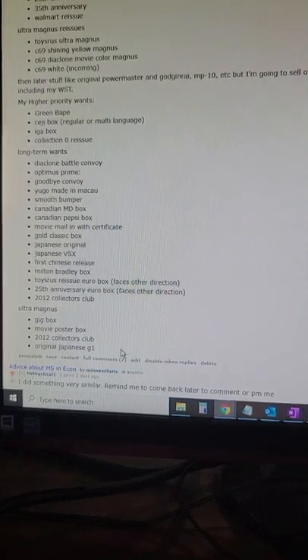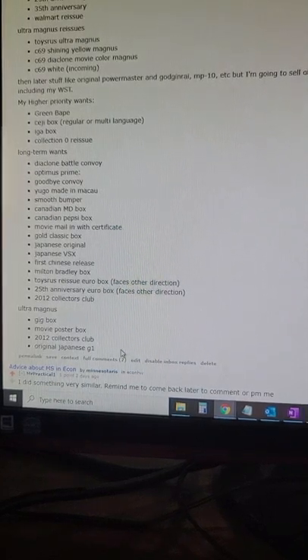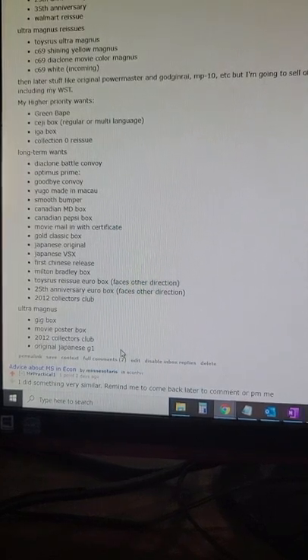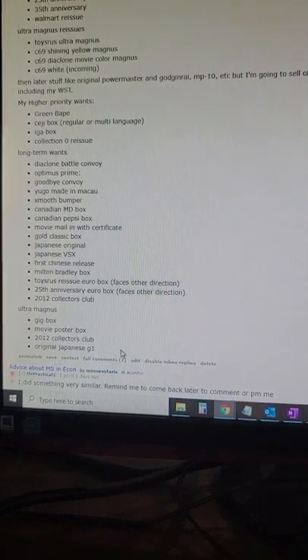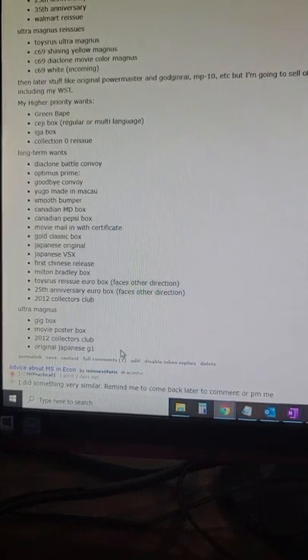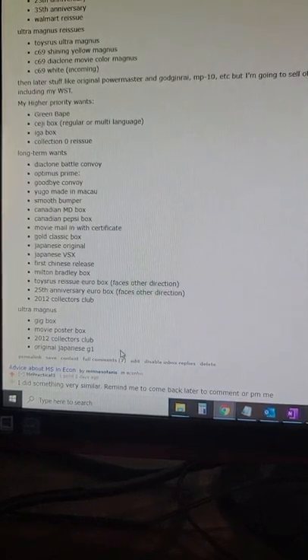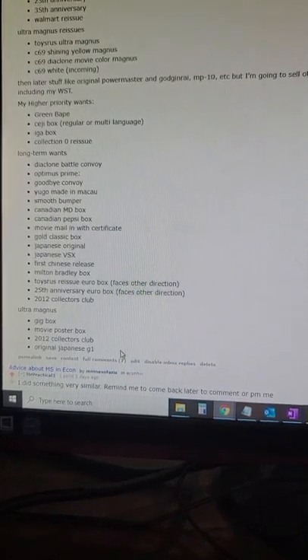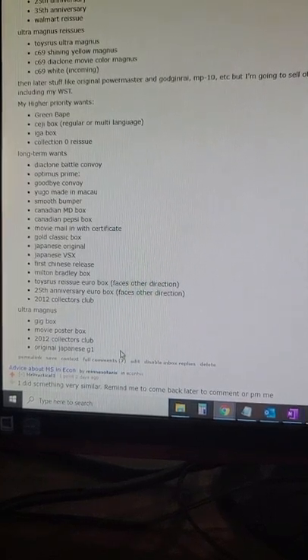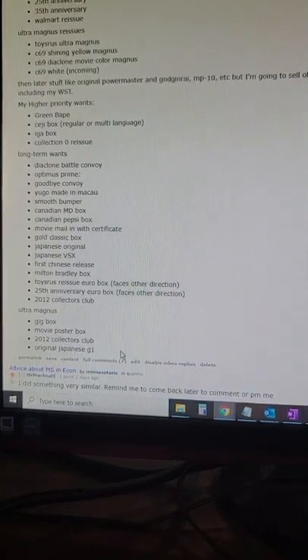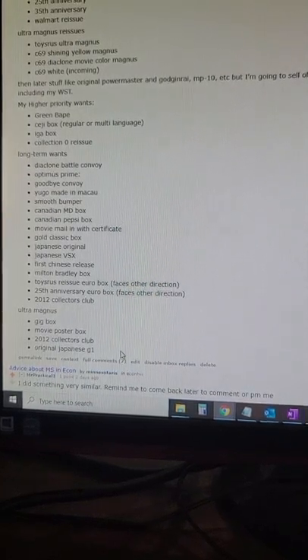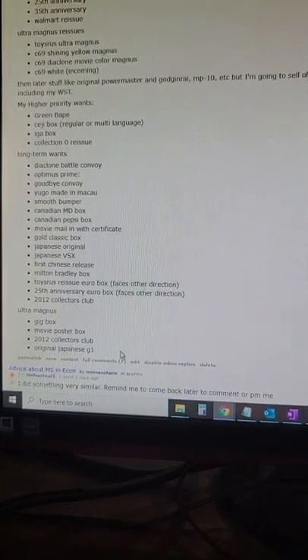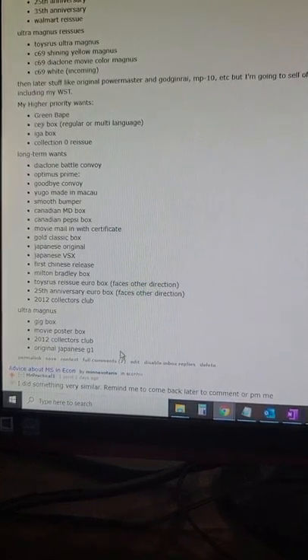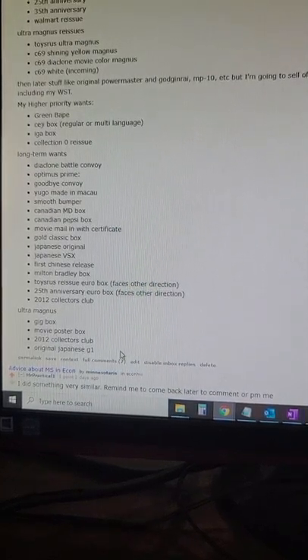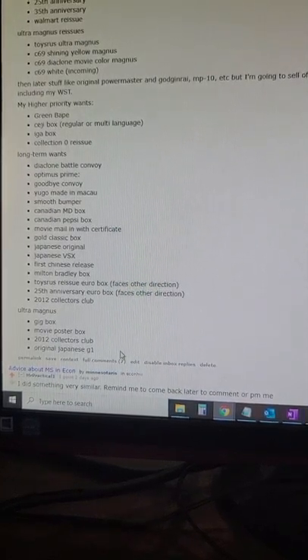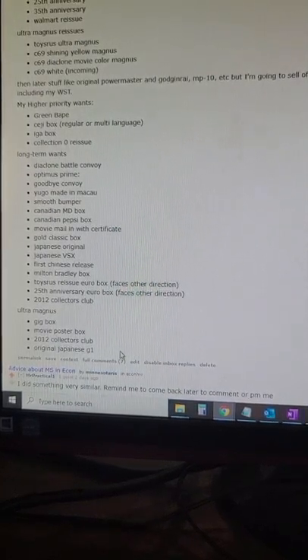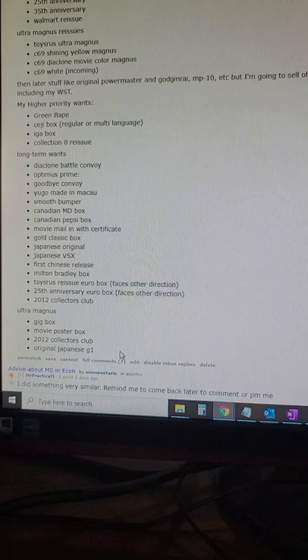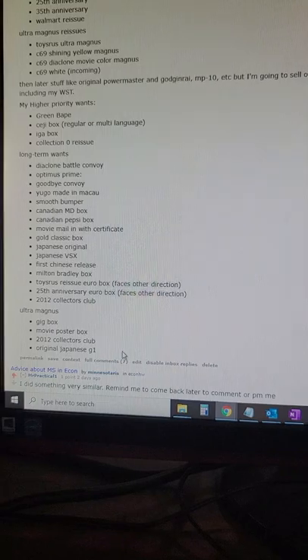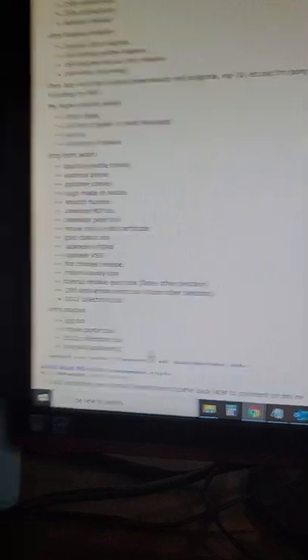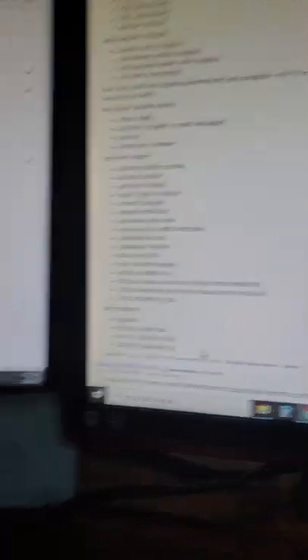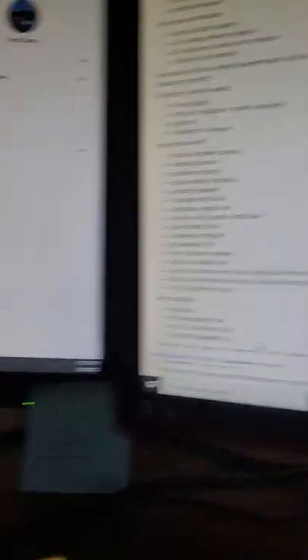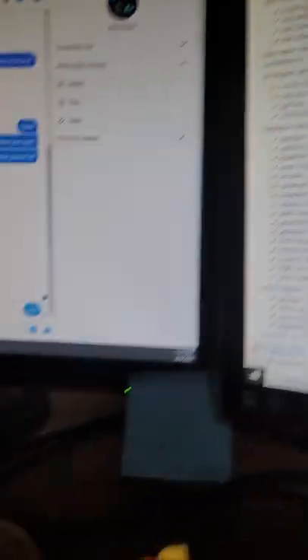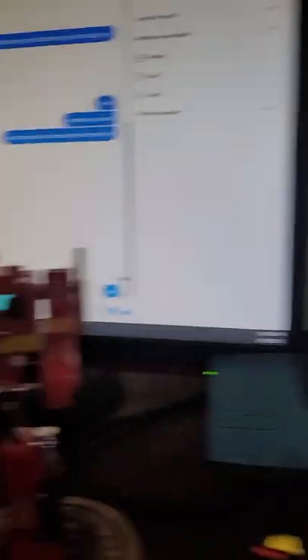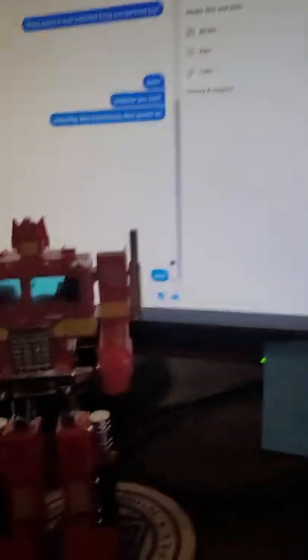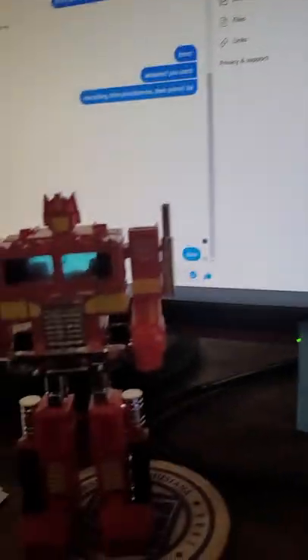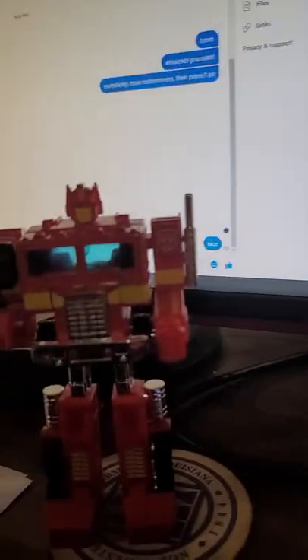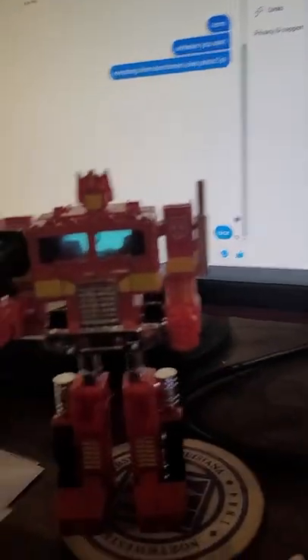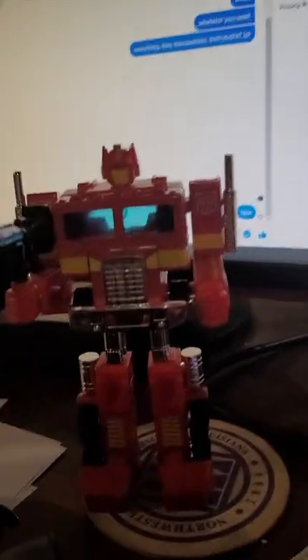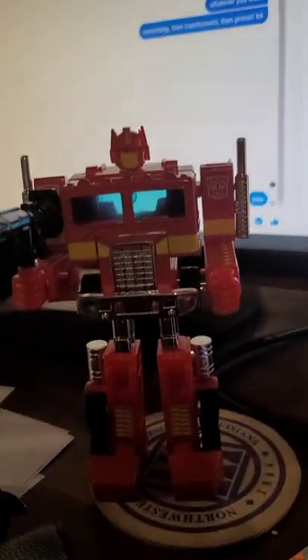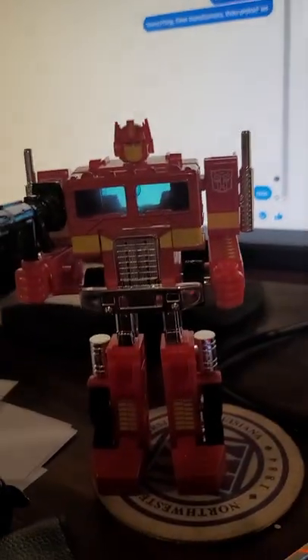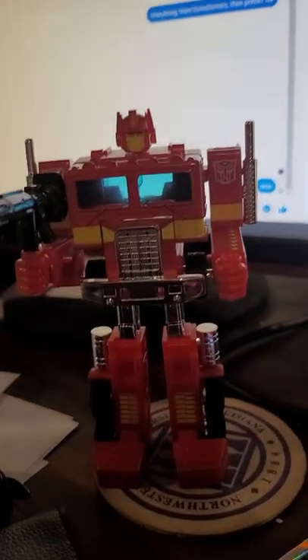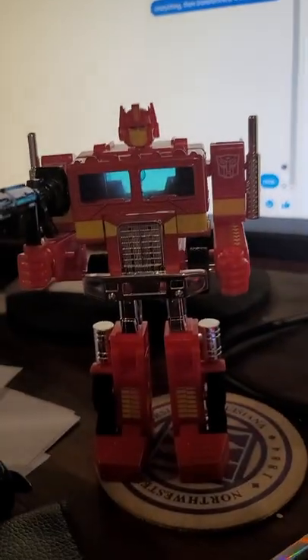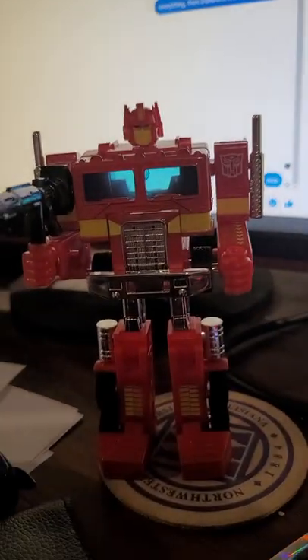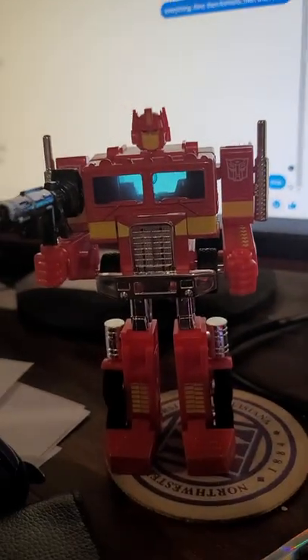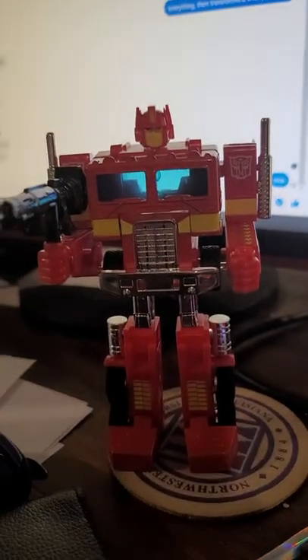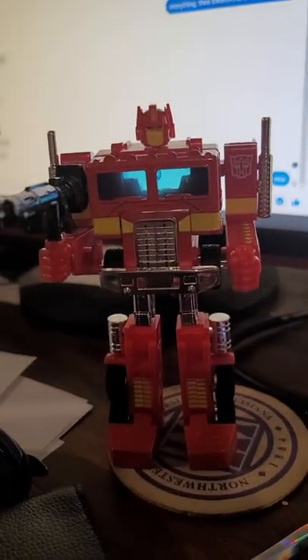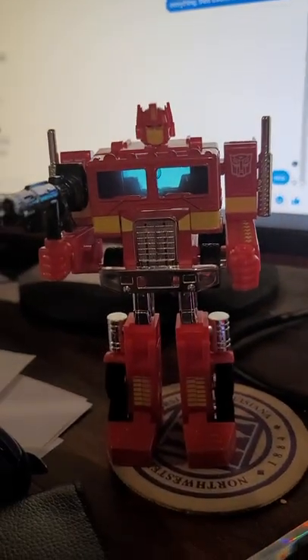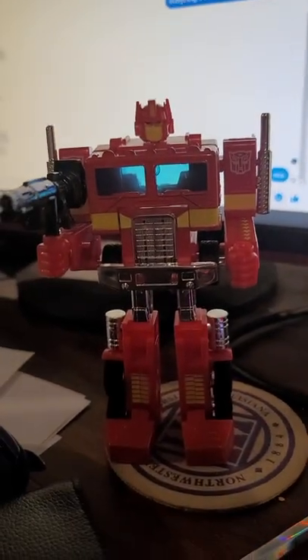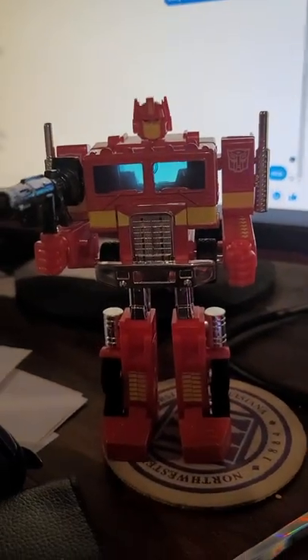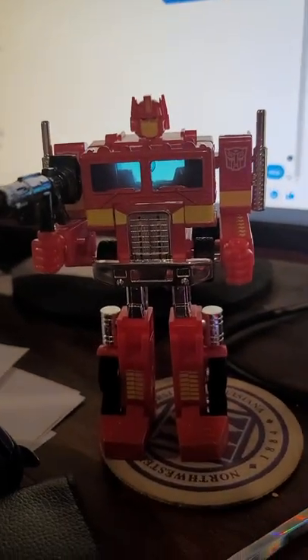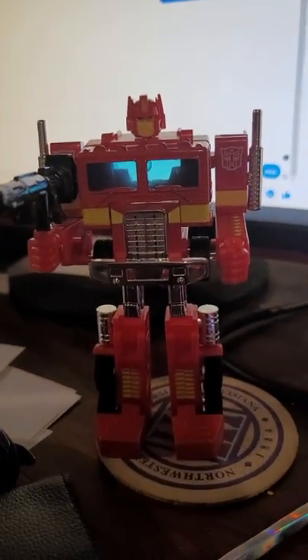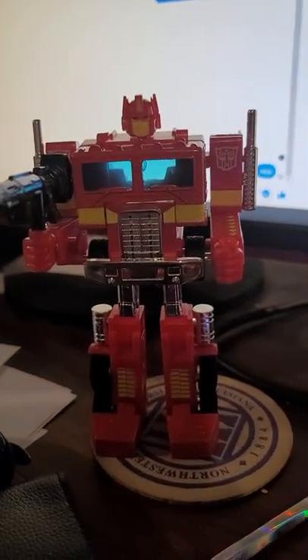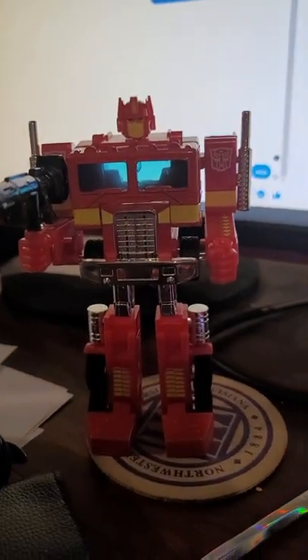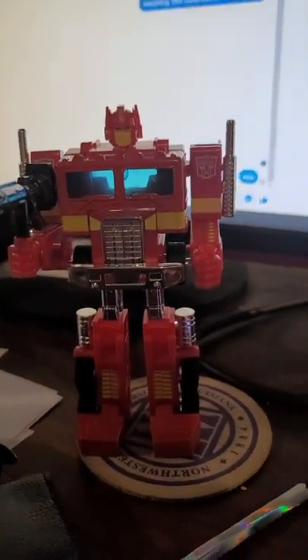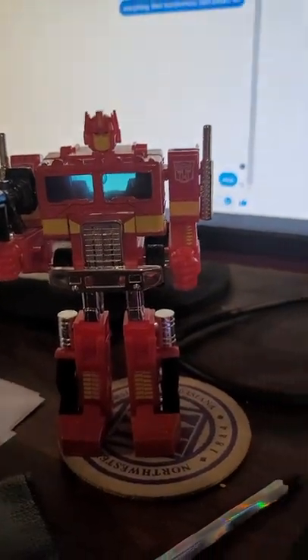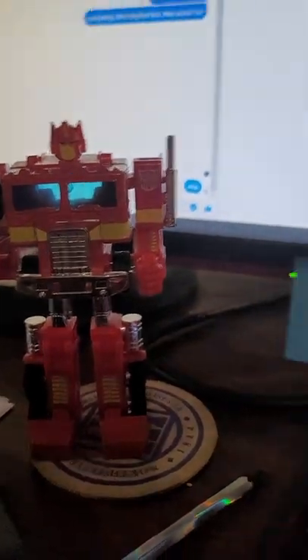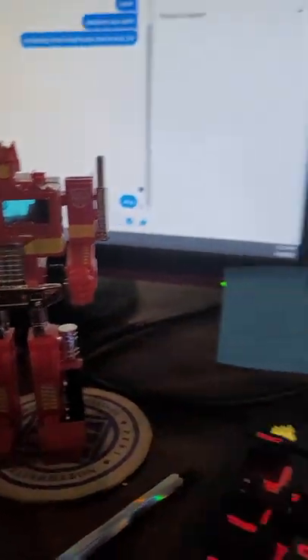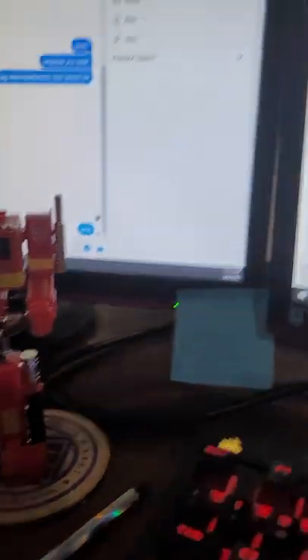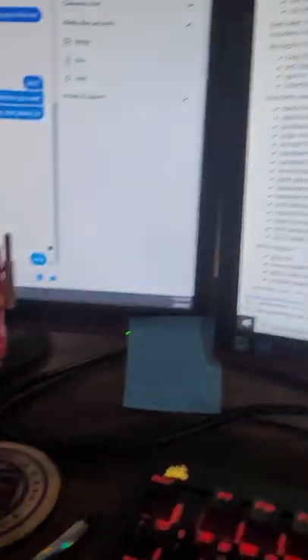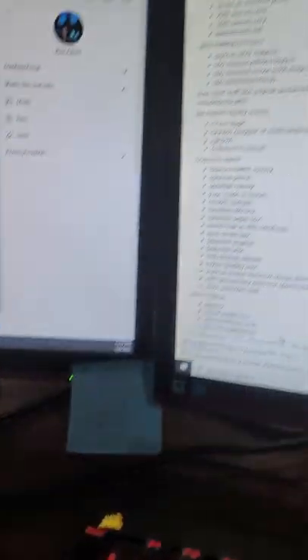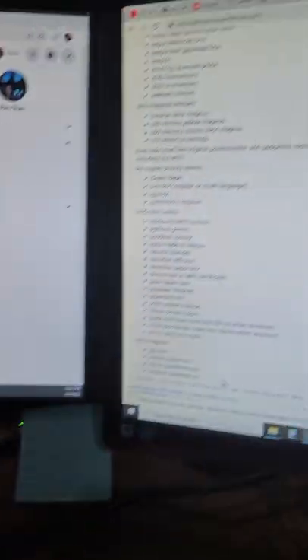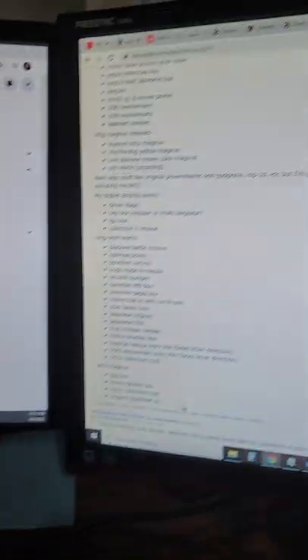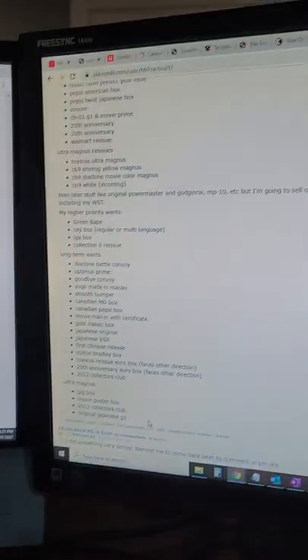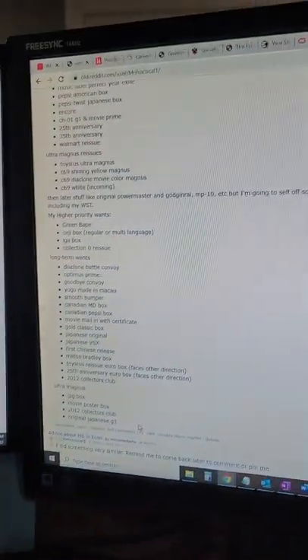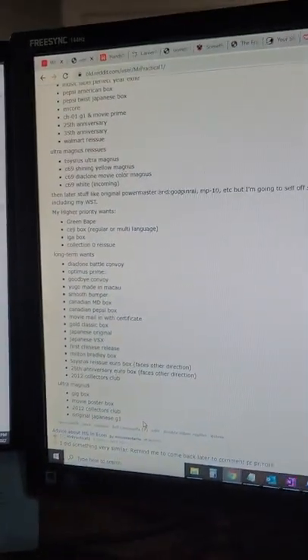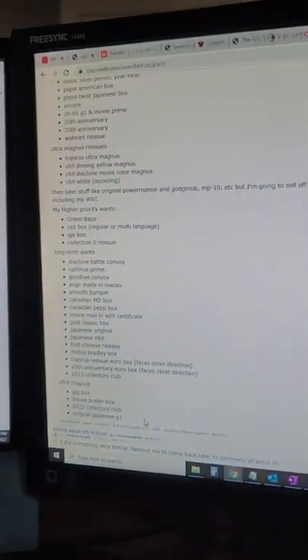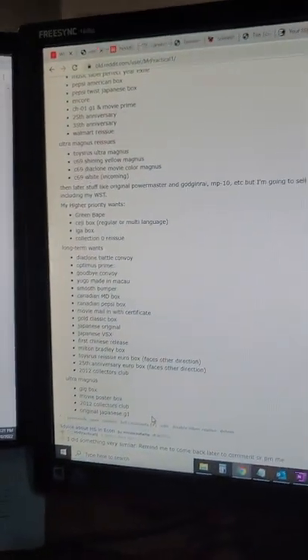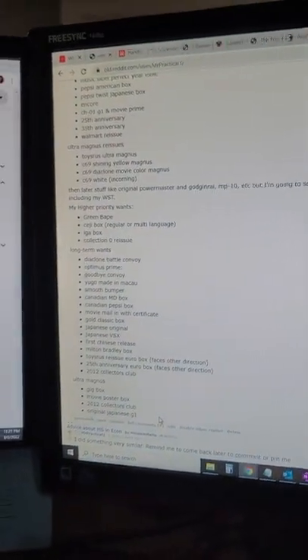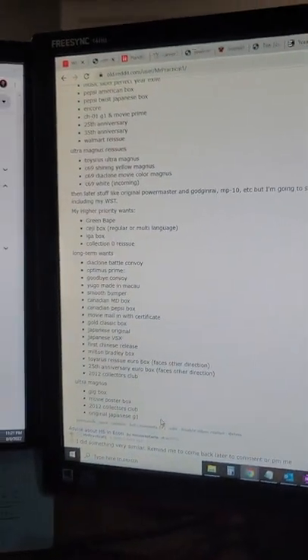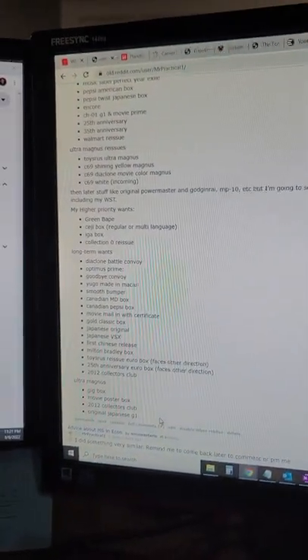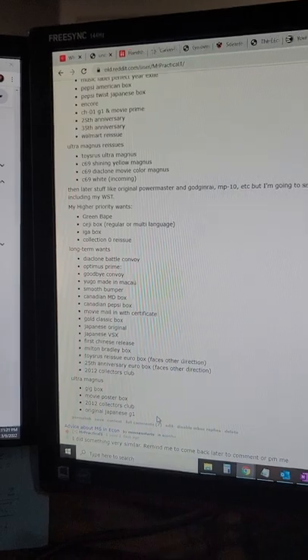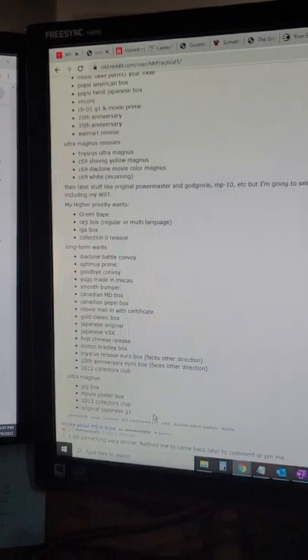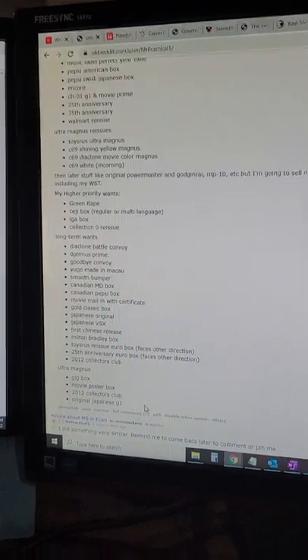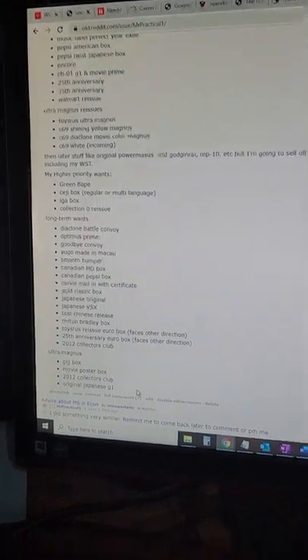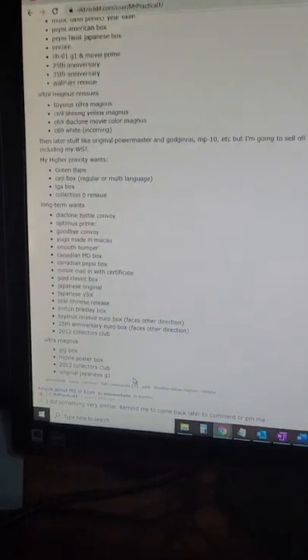So that's what I want. I'm not sure what else I missed. Got a lot of stuff — got that guy on display right now and hopefully that answers your question.